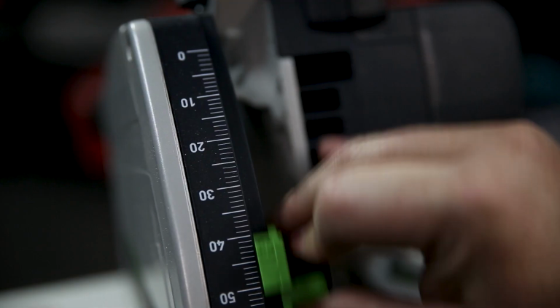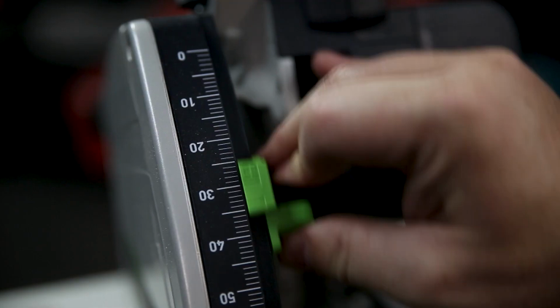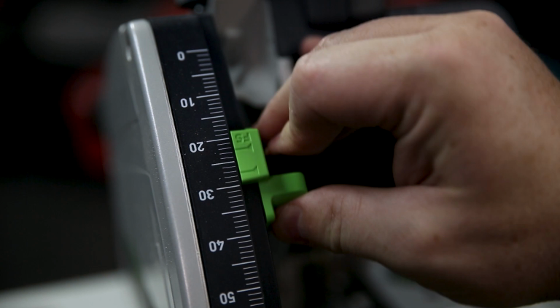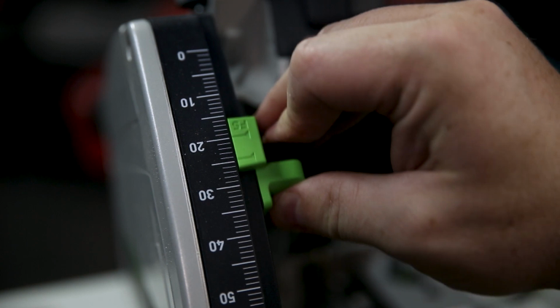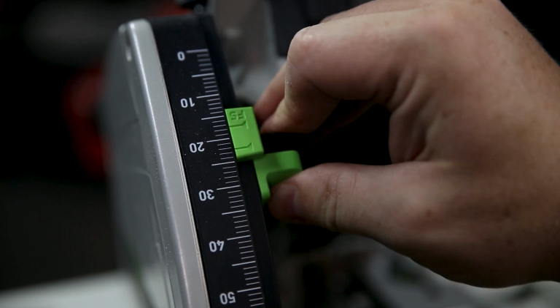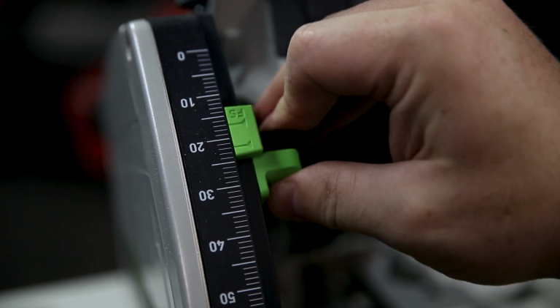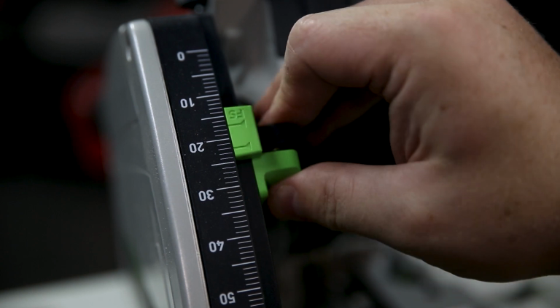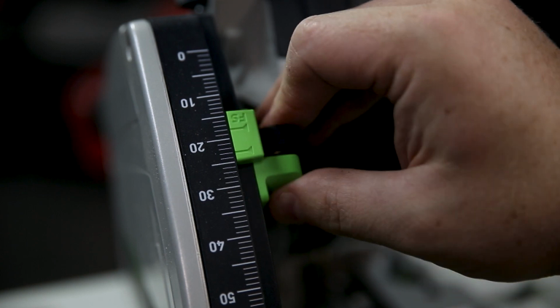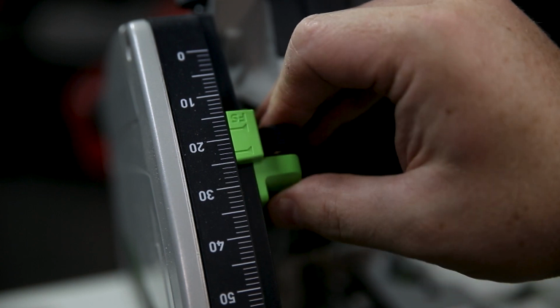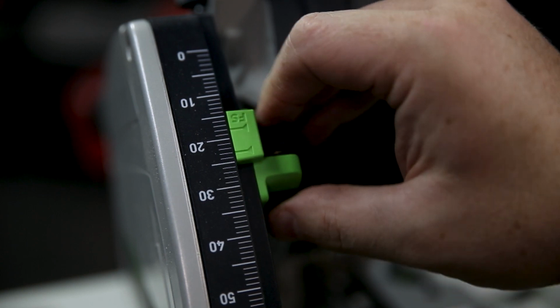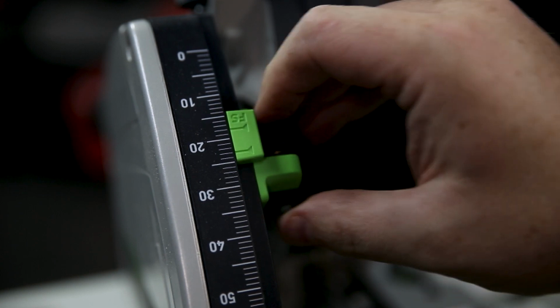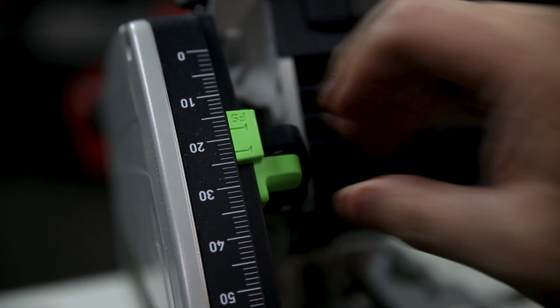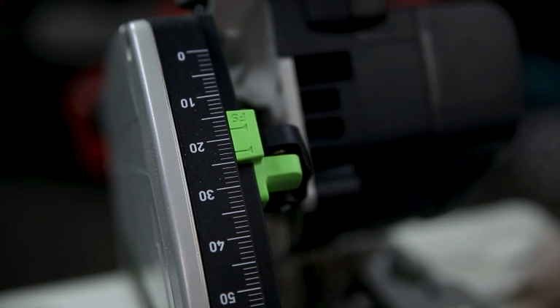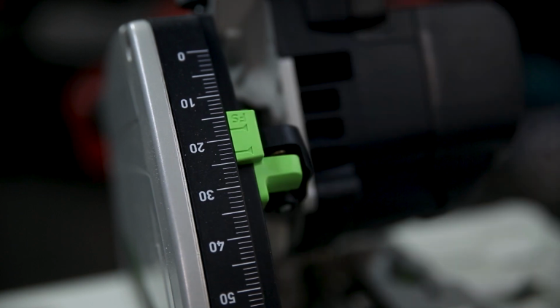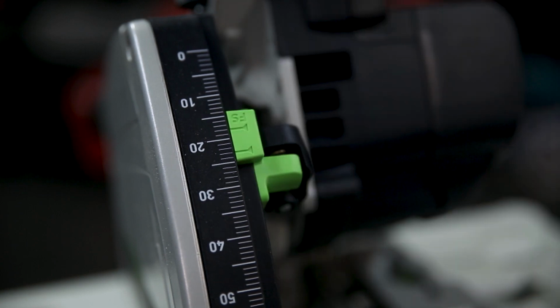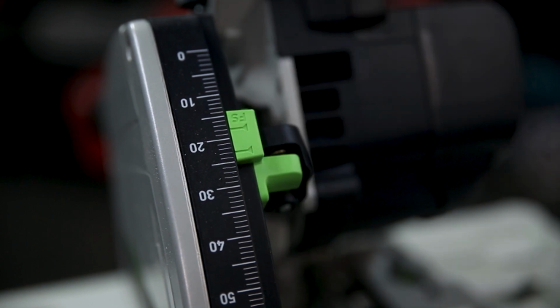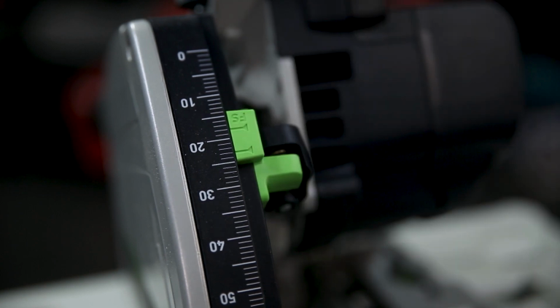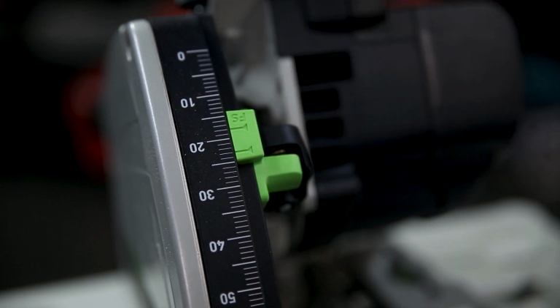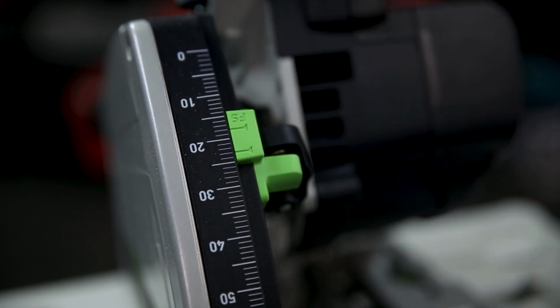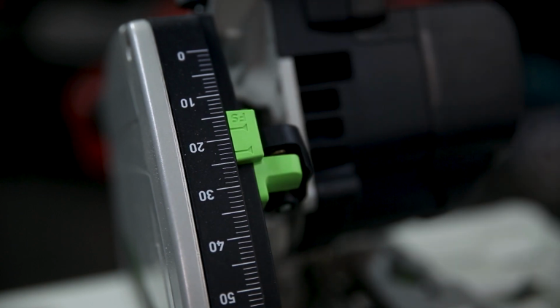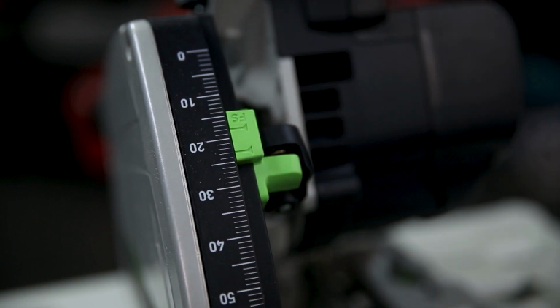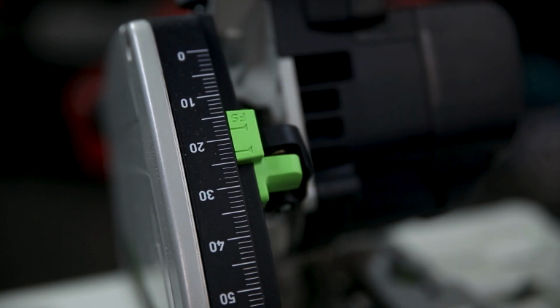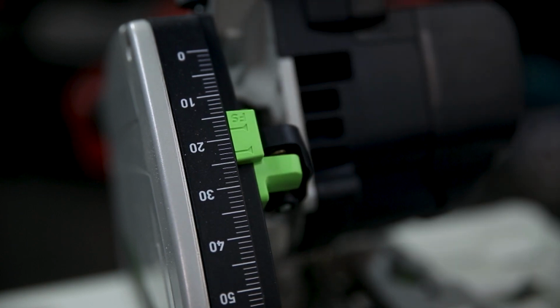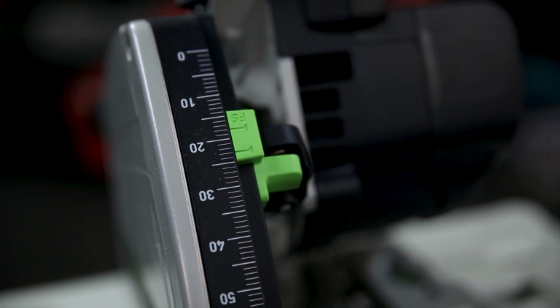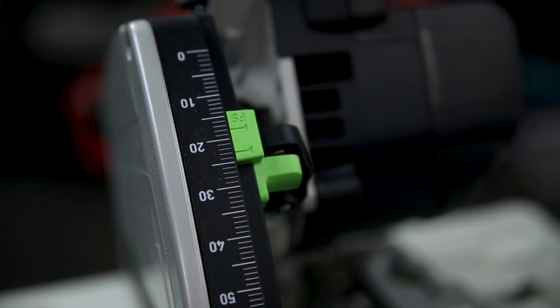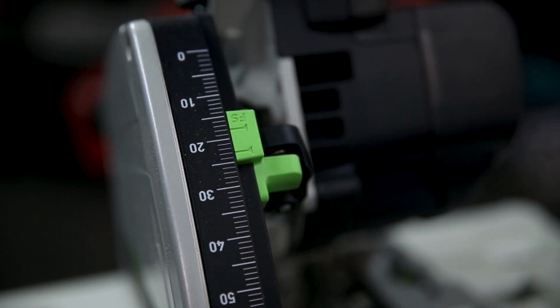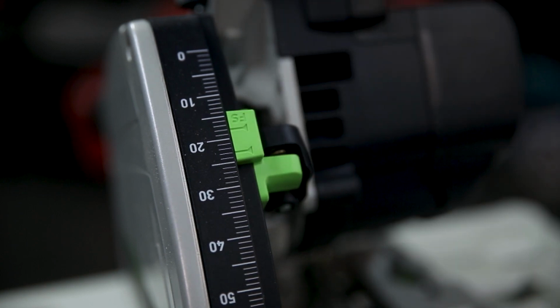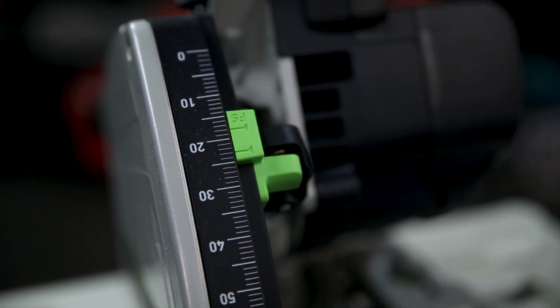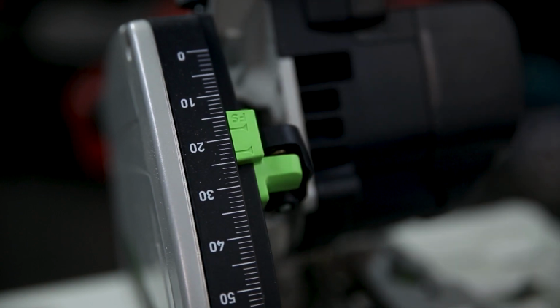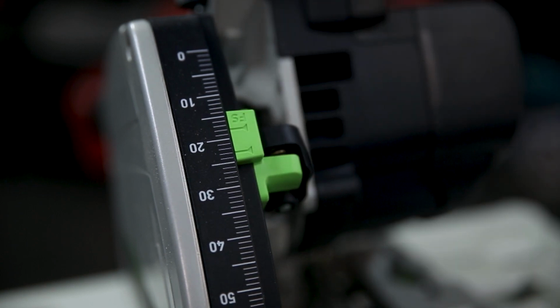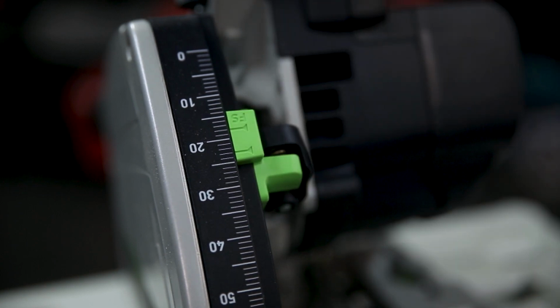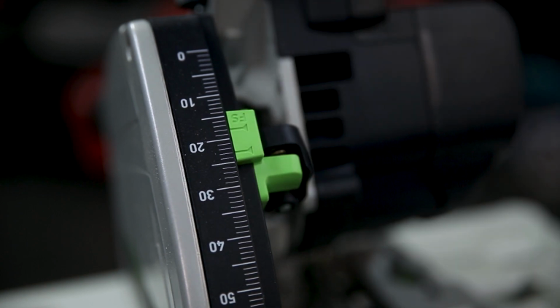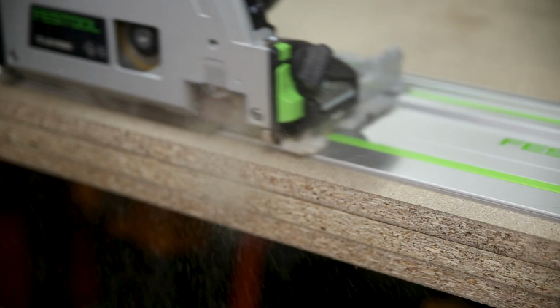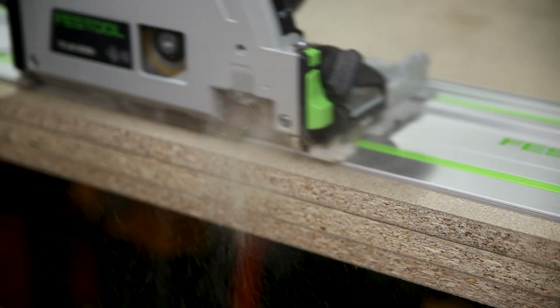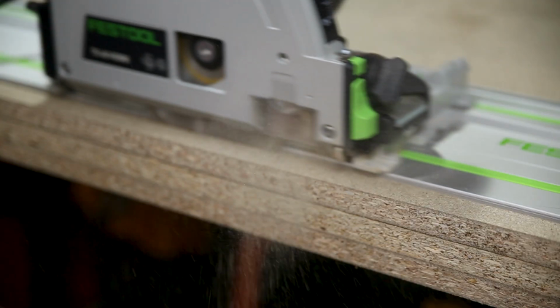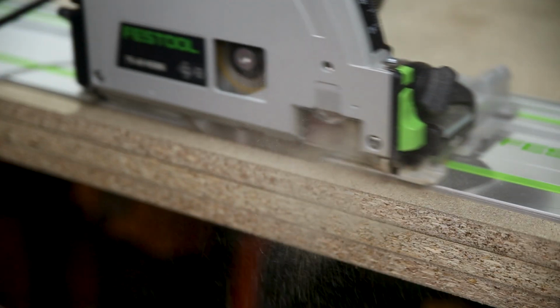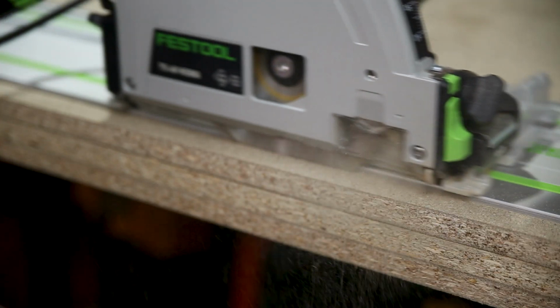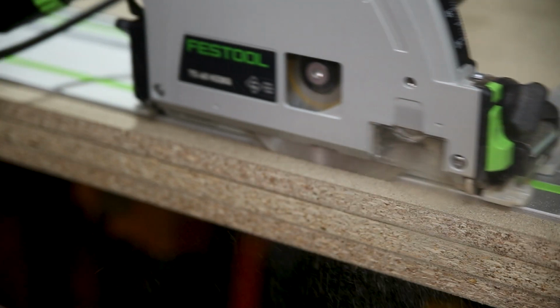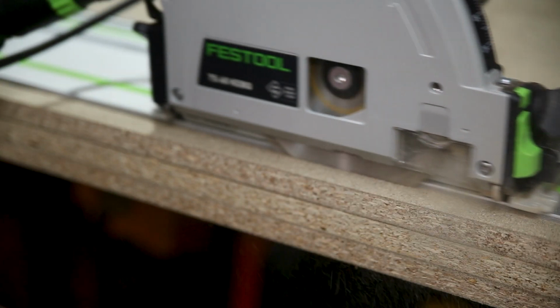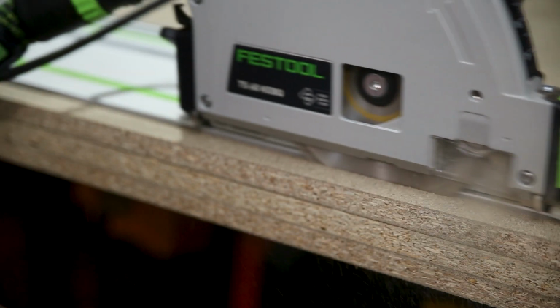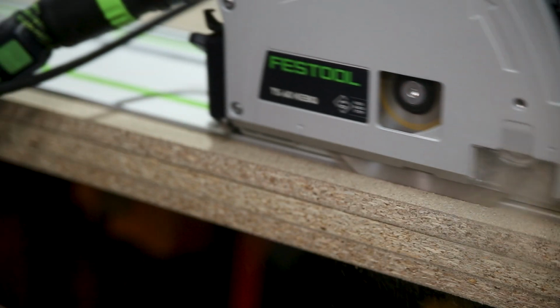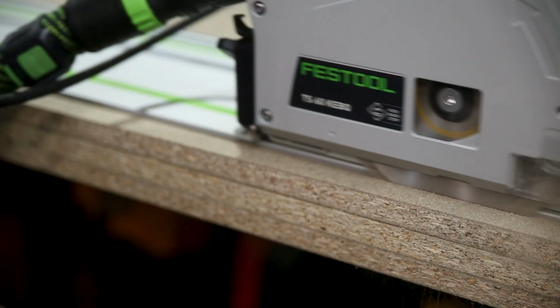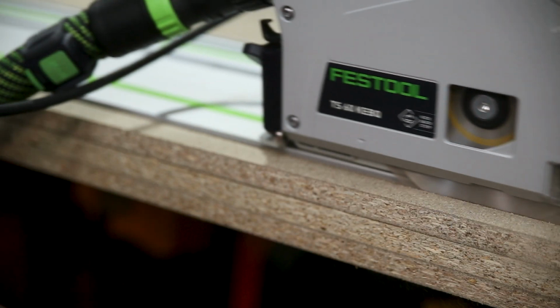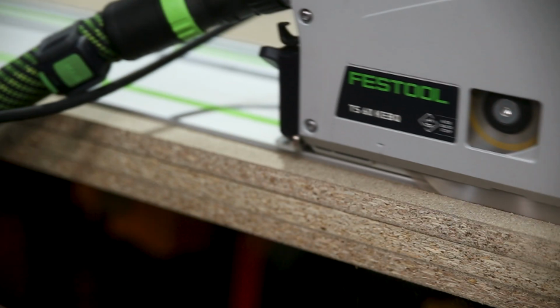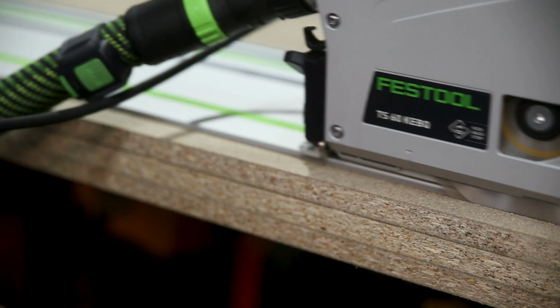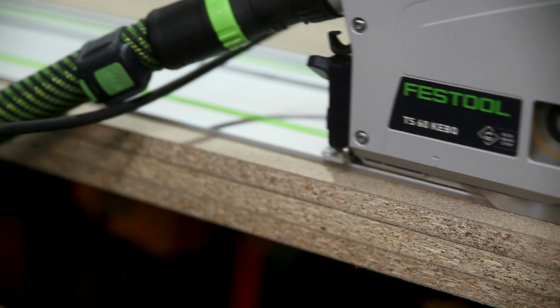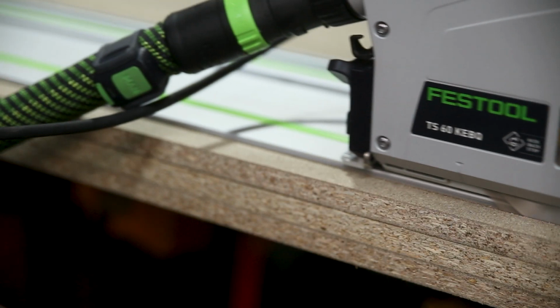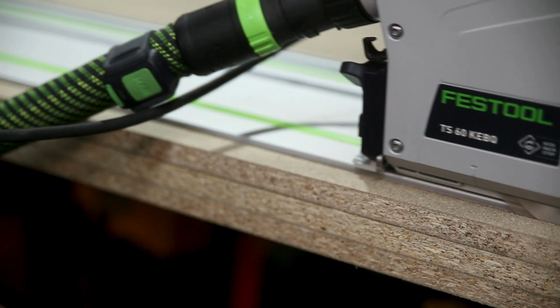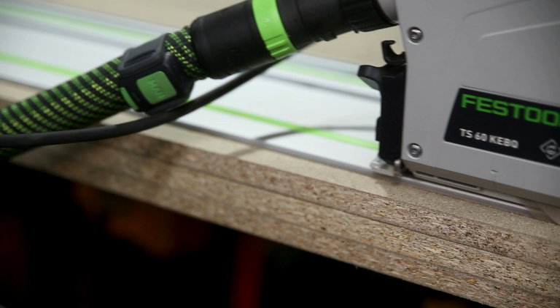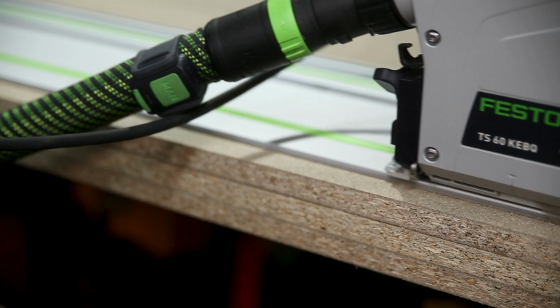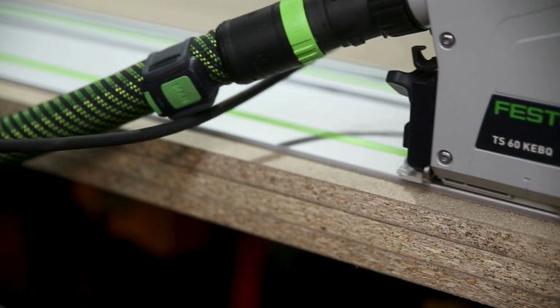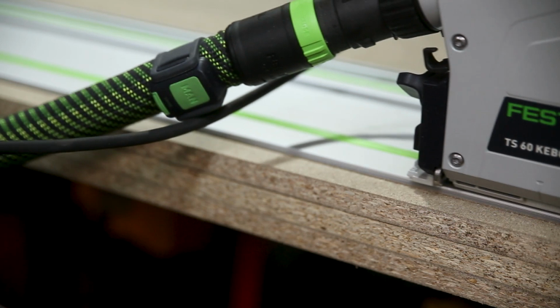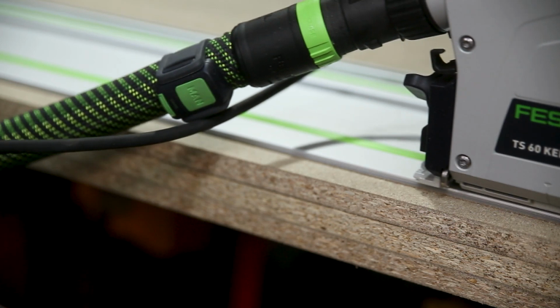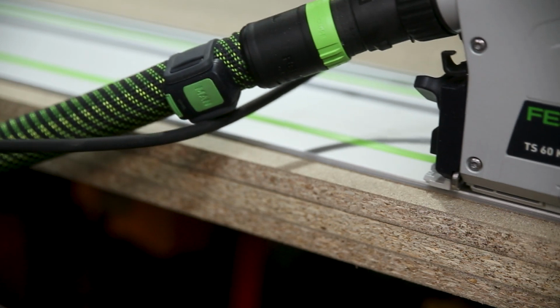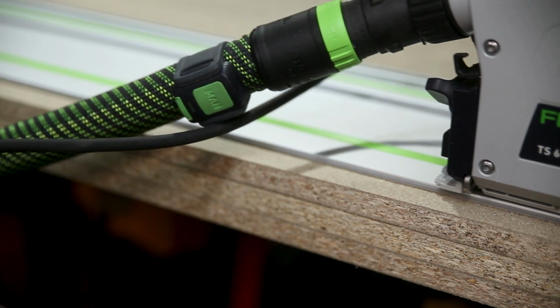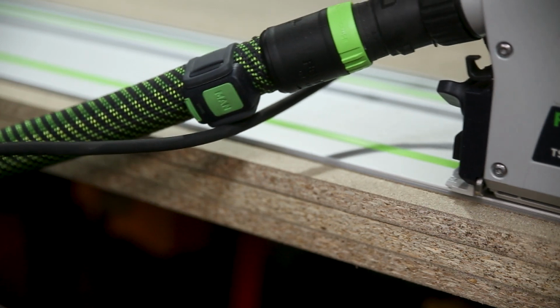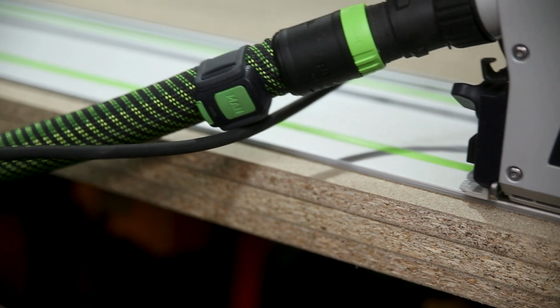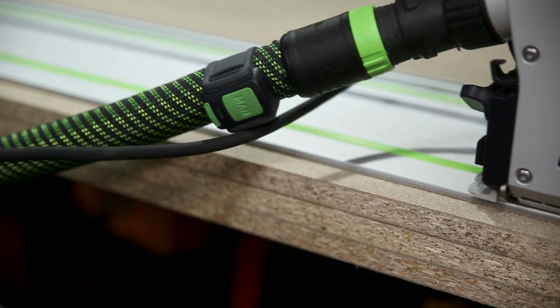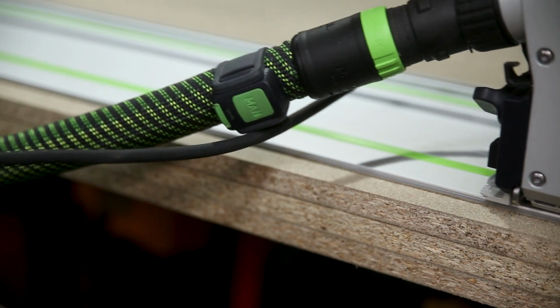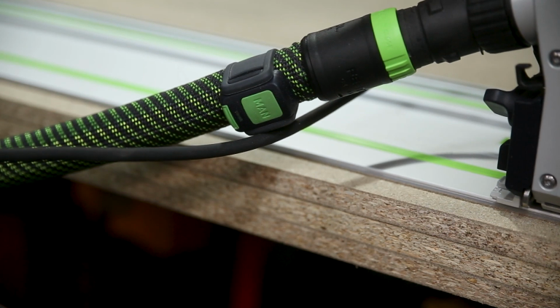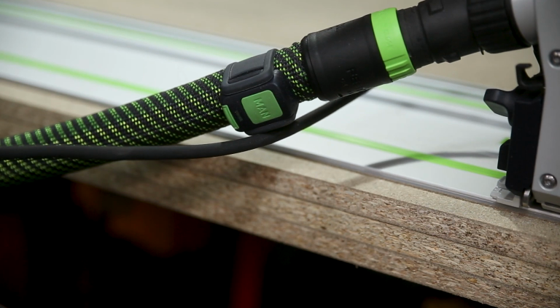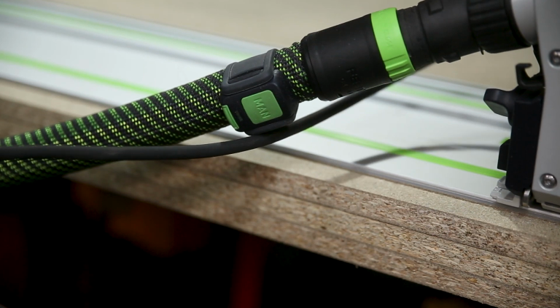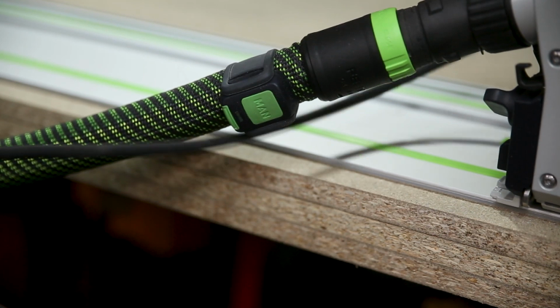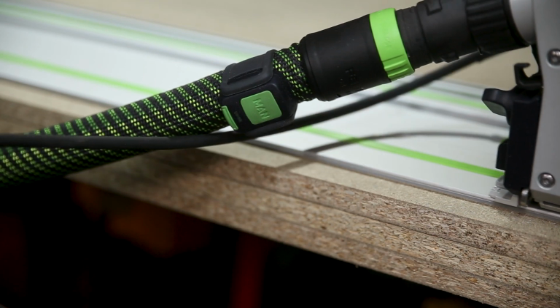When you slide the plunge depth control up and down, you'll see on the green tab there are two dashes — one is the base of the saw, and one is the base of the track.